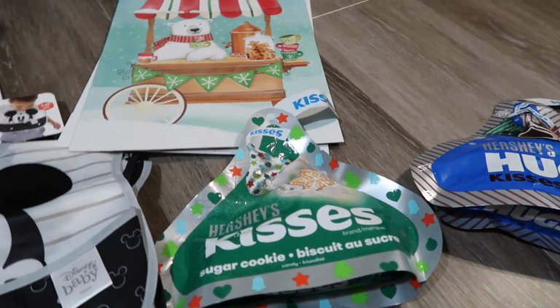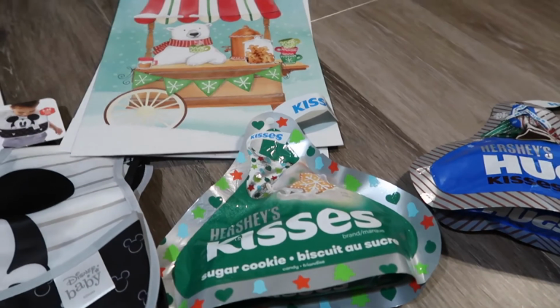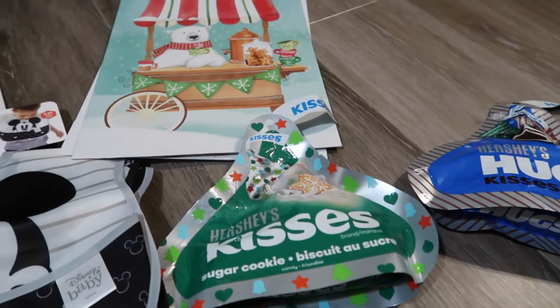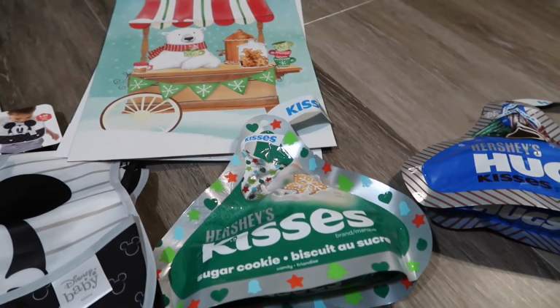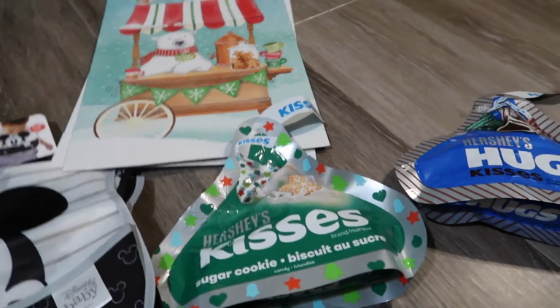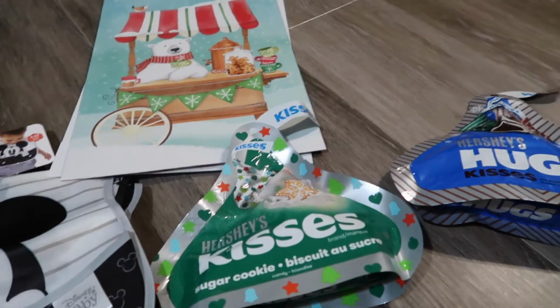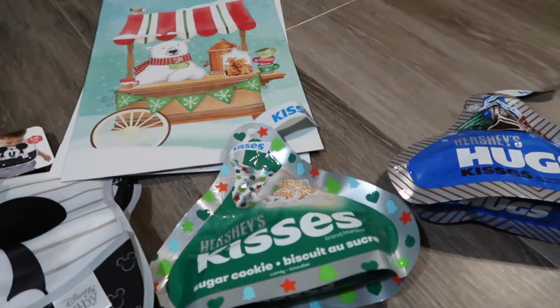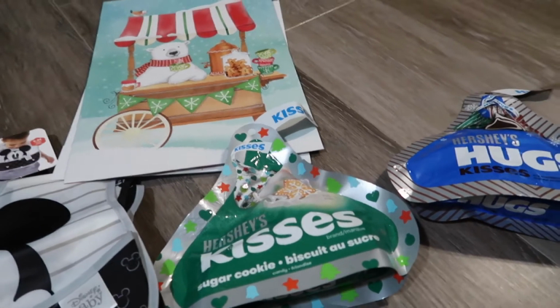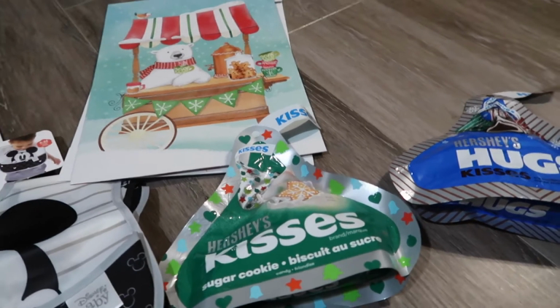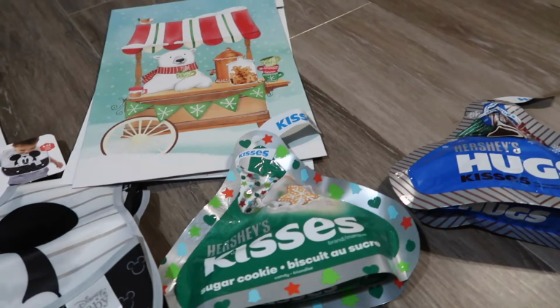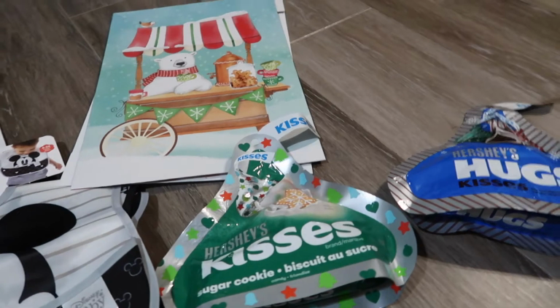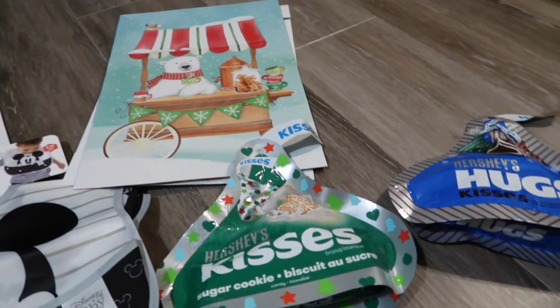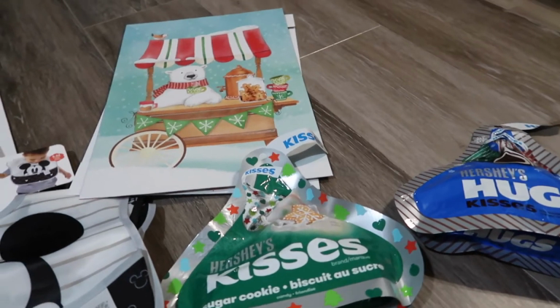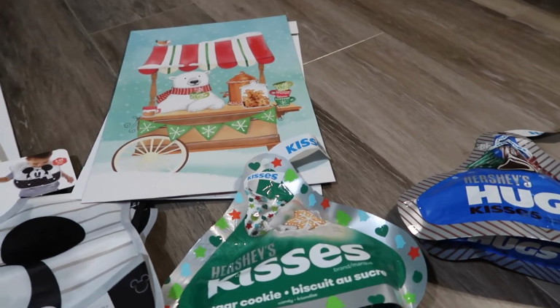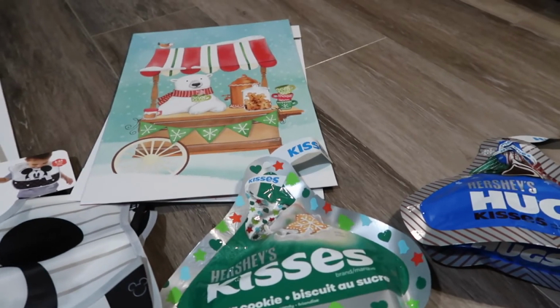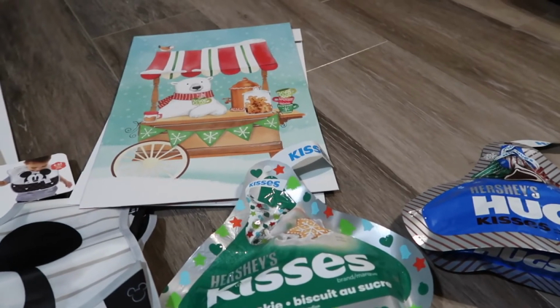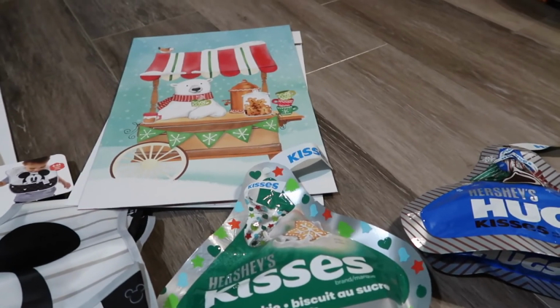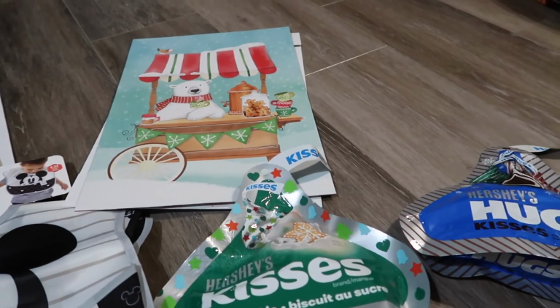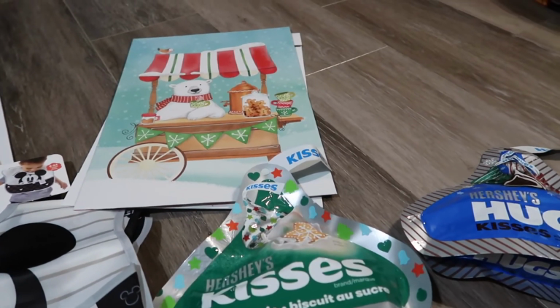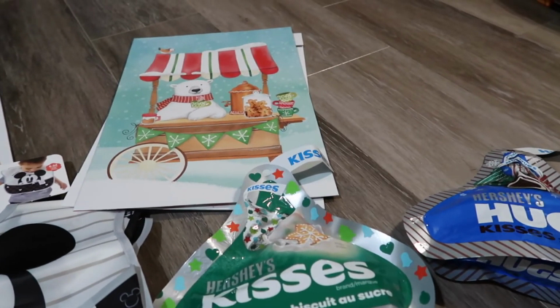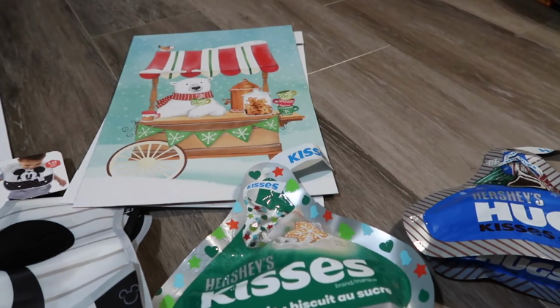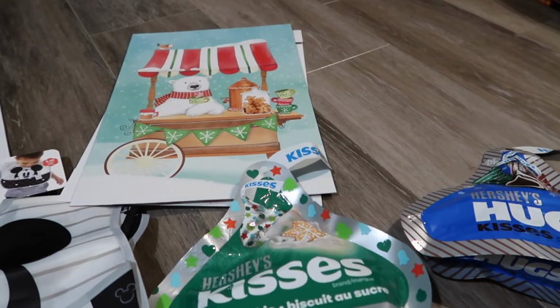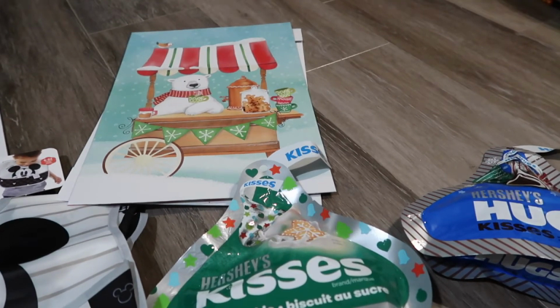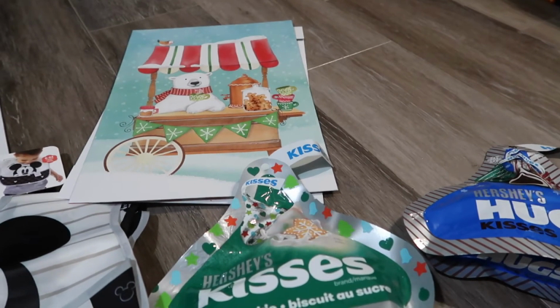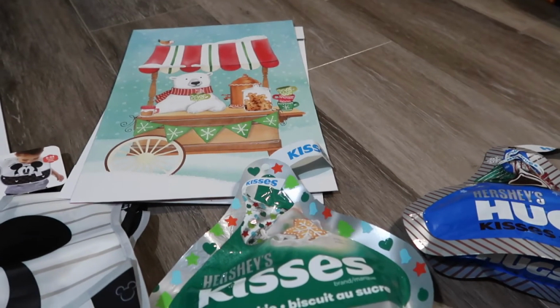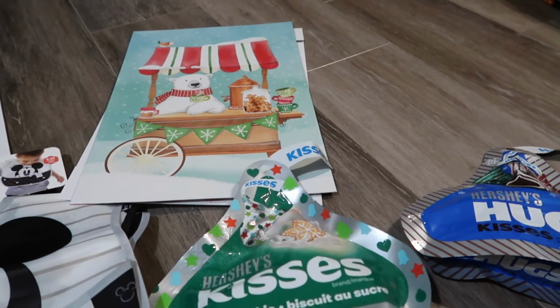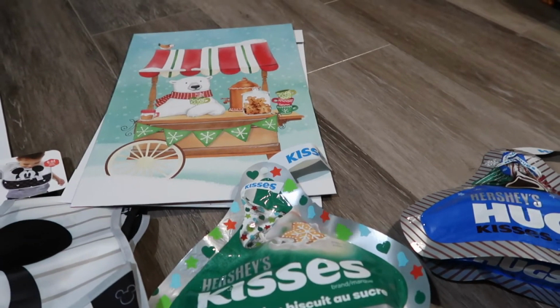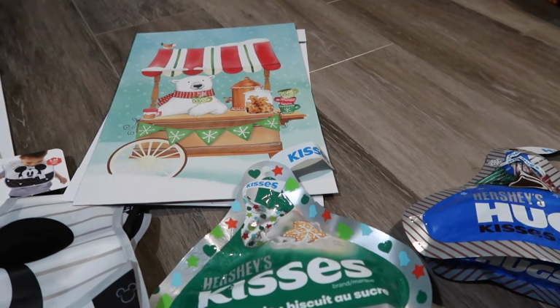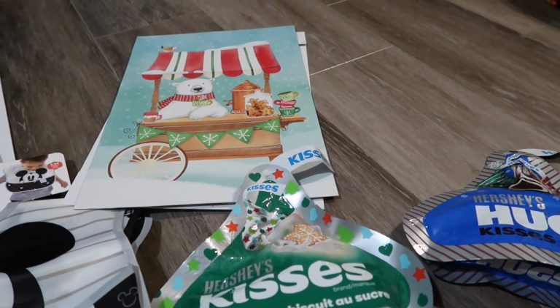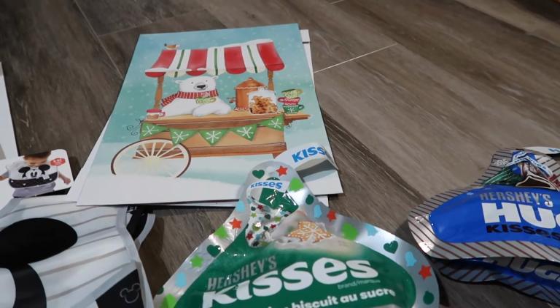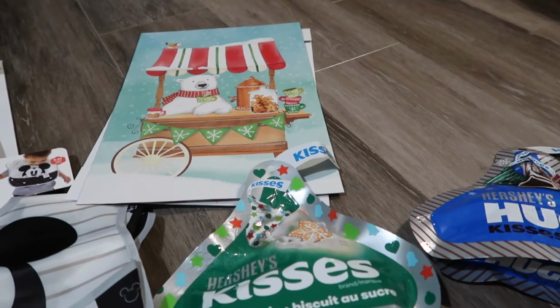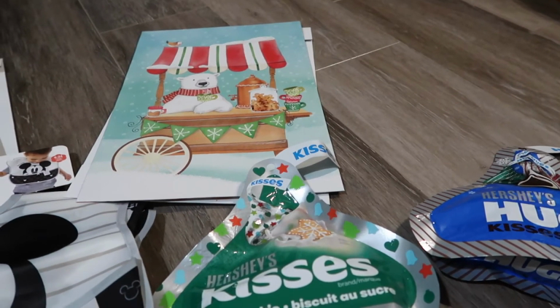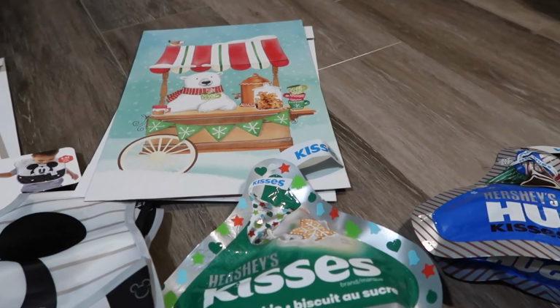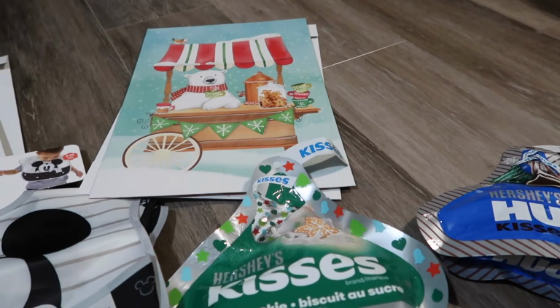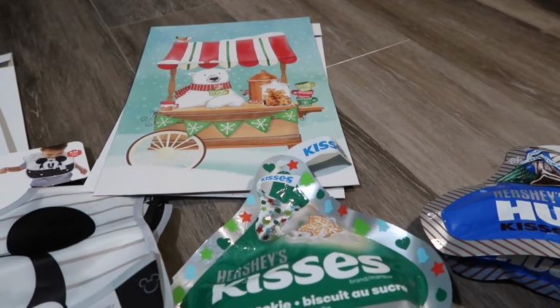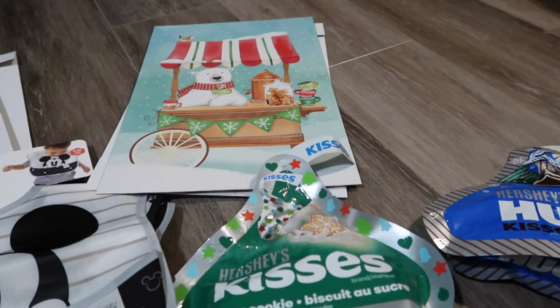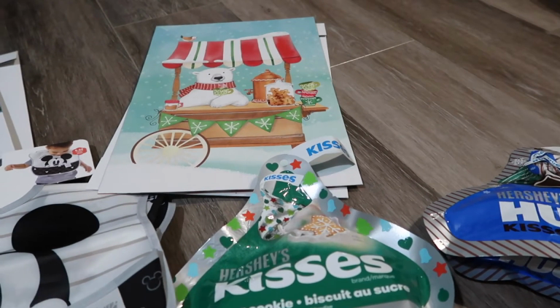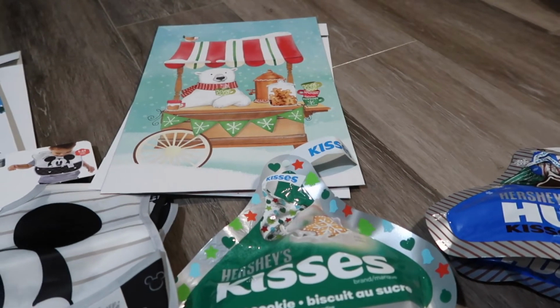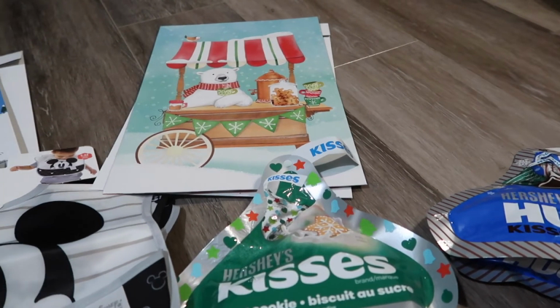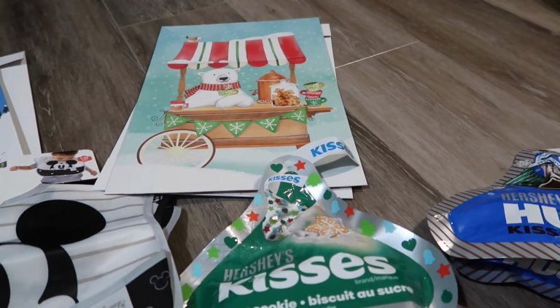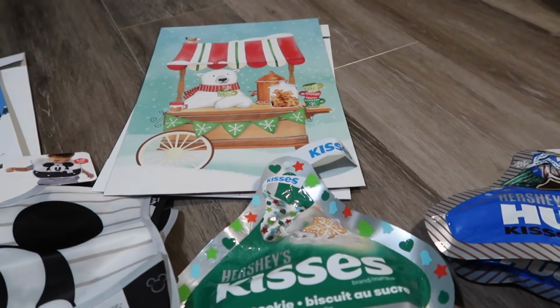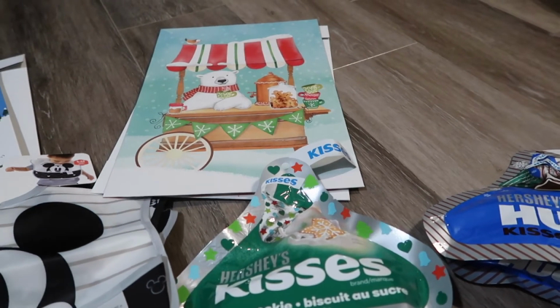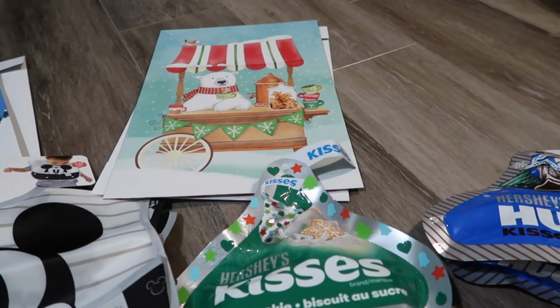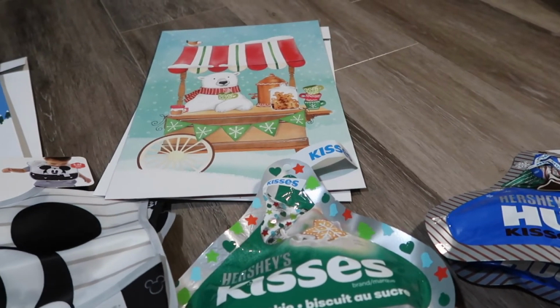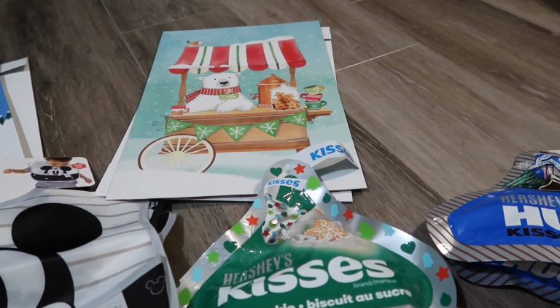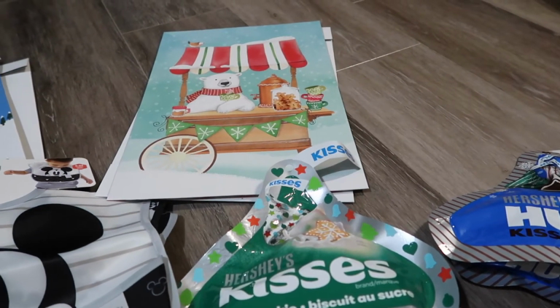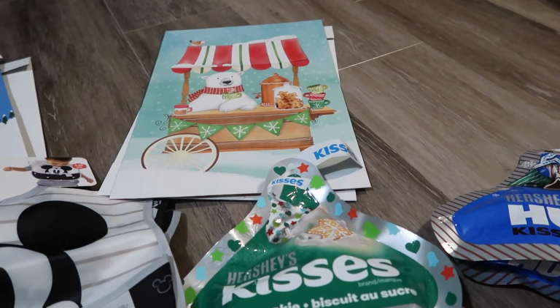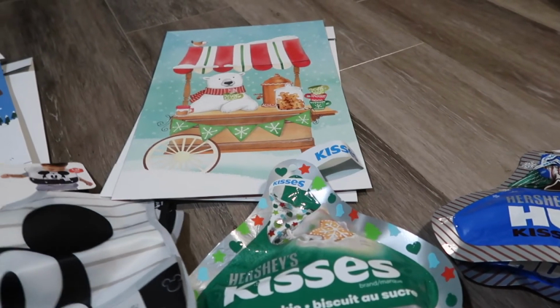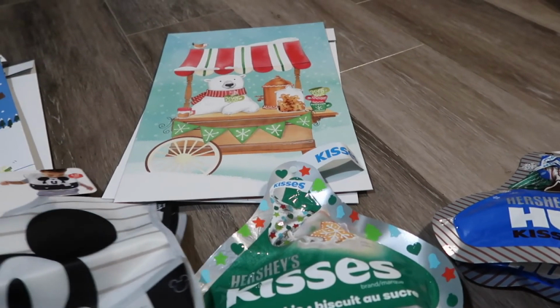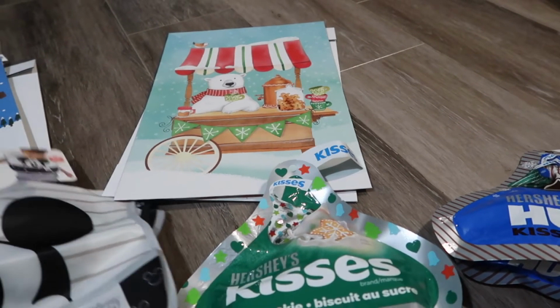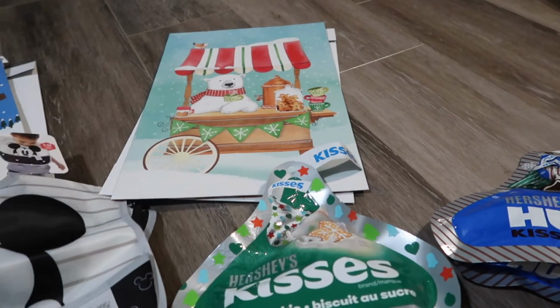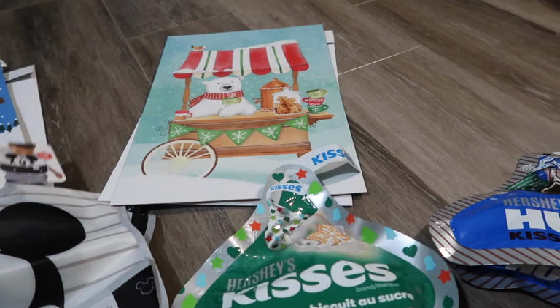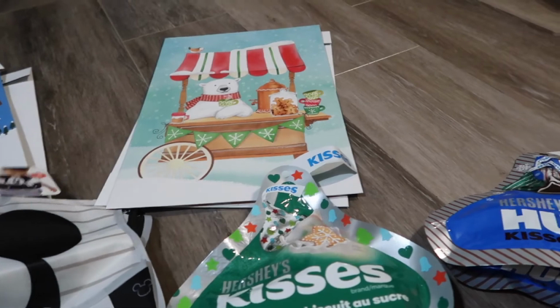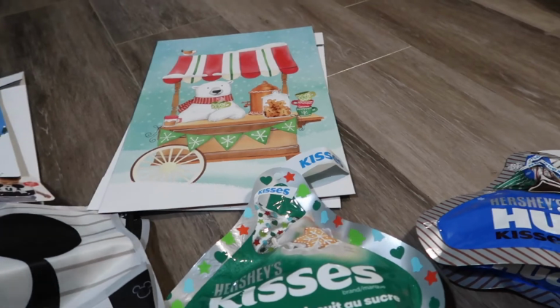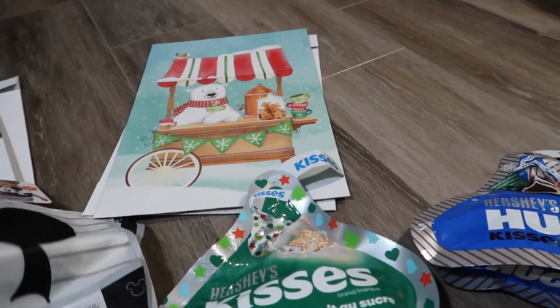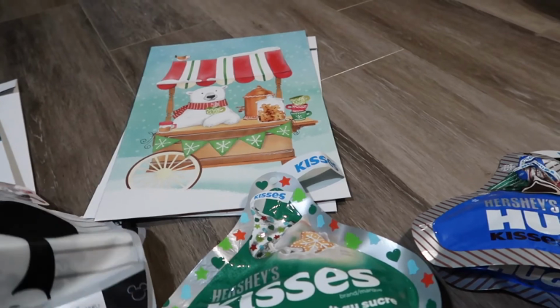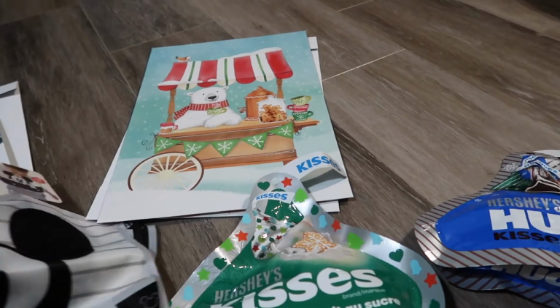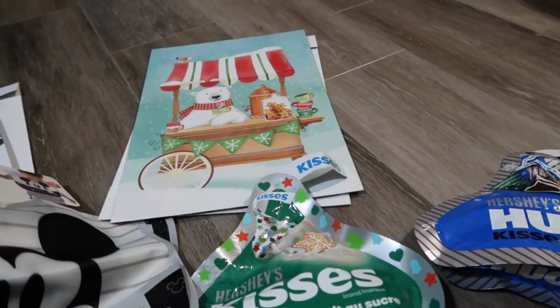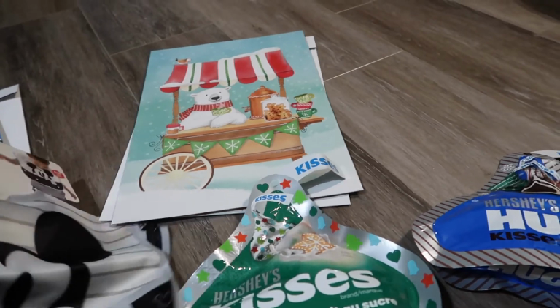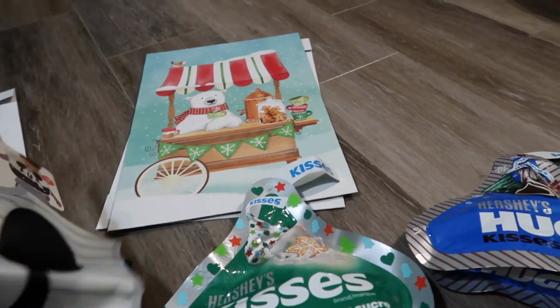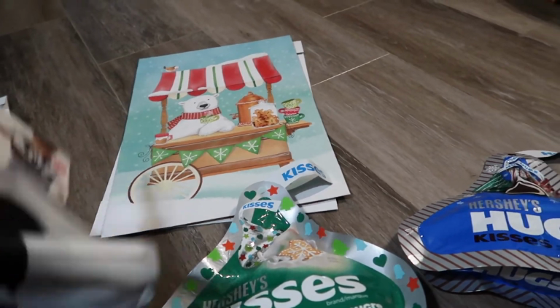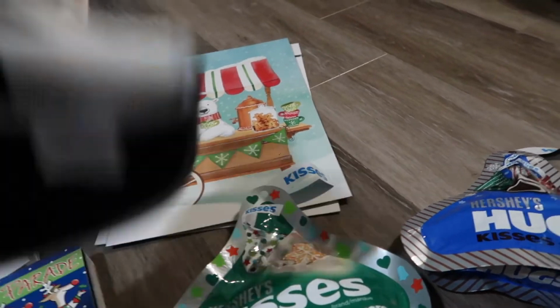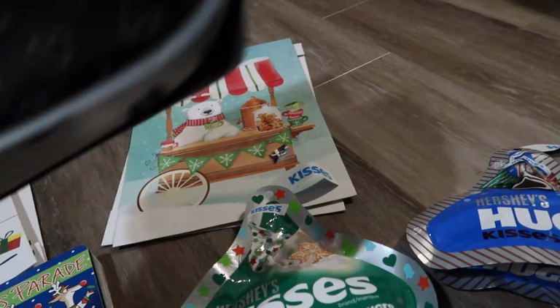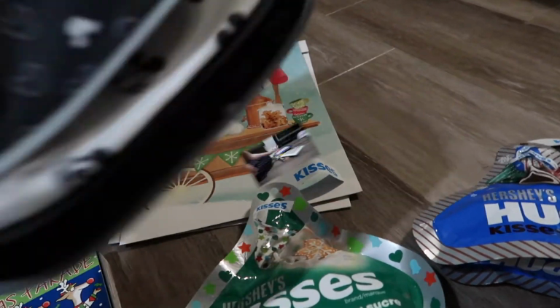Now I'll show you guys me putting together the boxes, and then I'll give you a look at the finished boxes once I'm done.